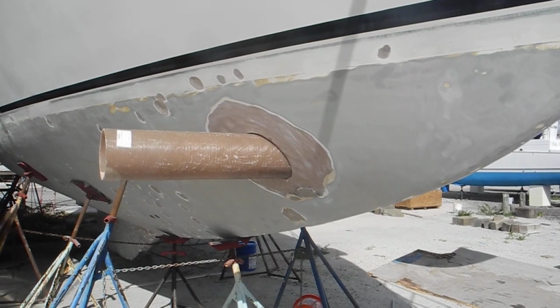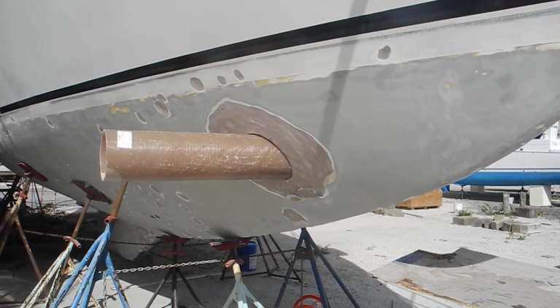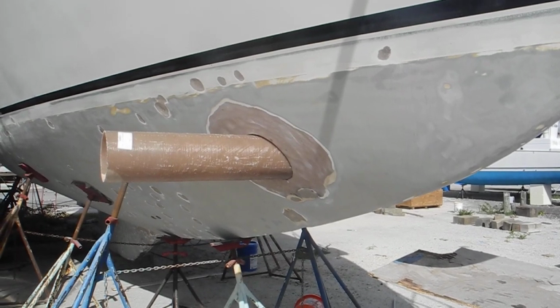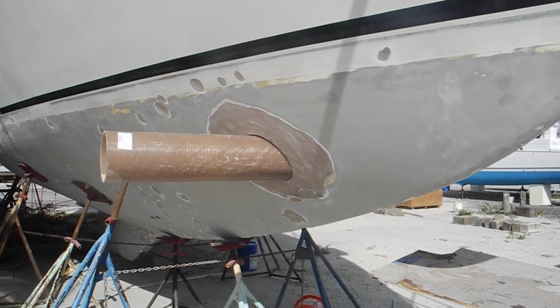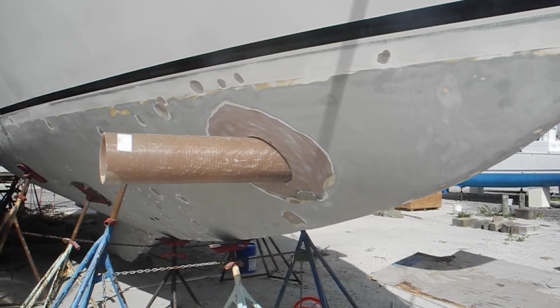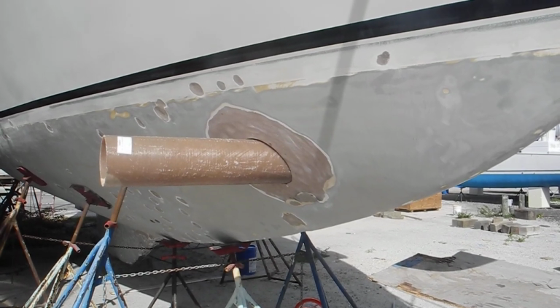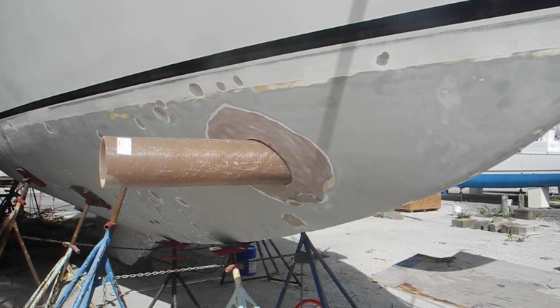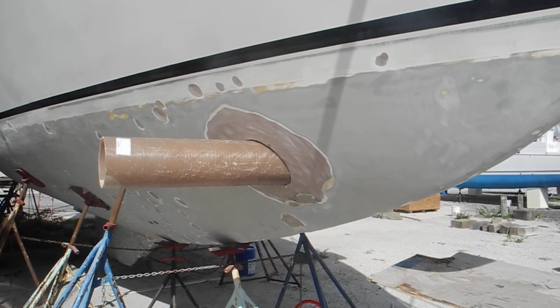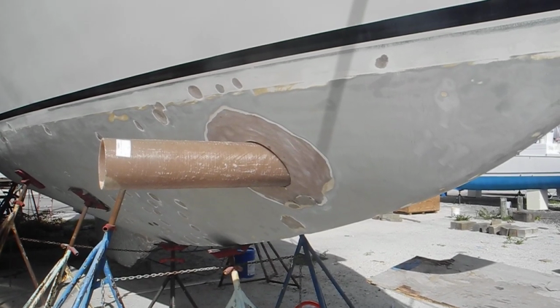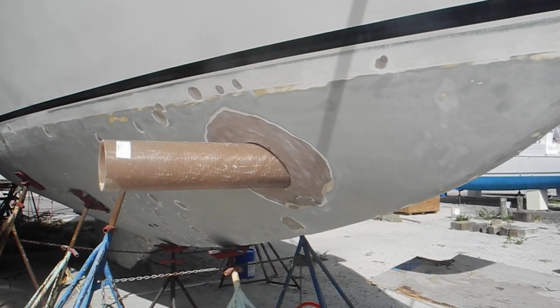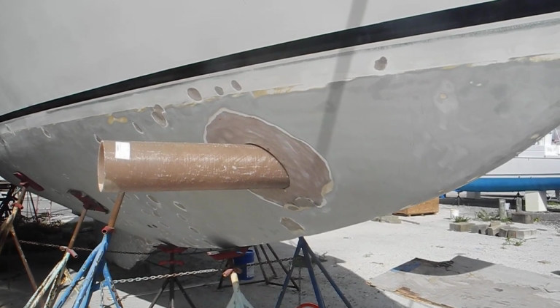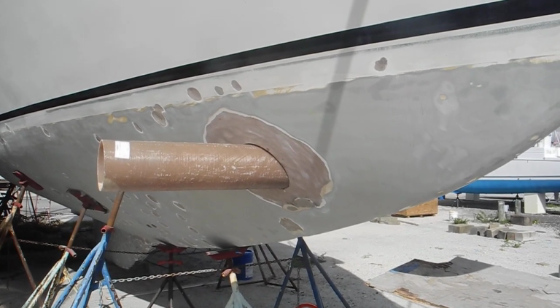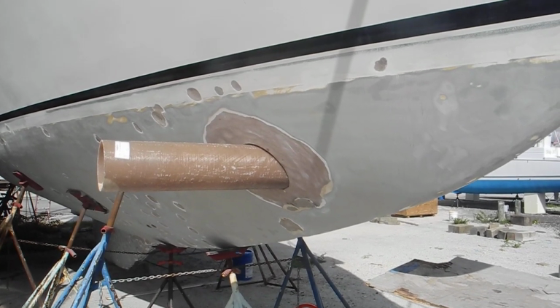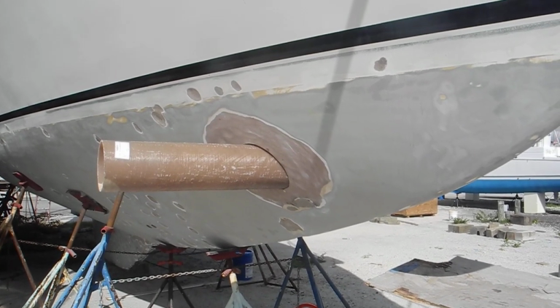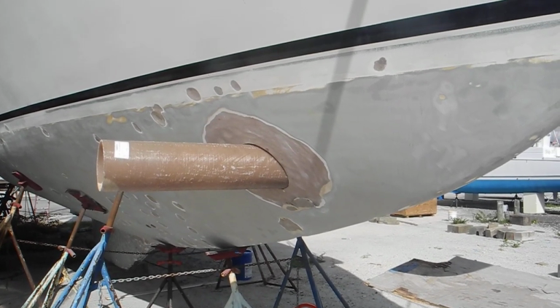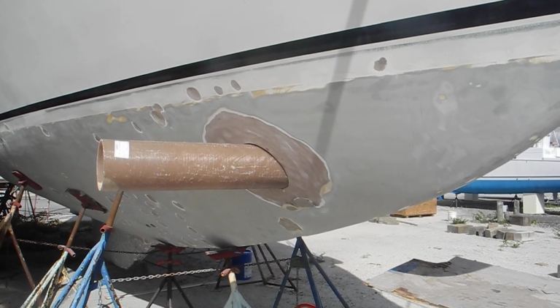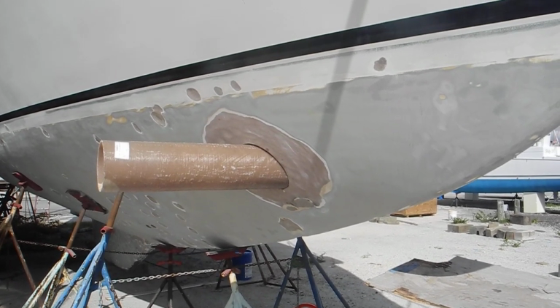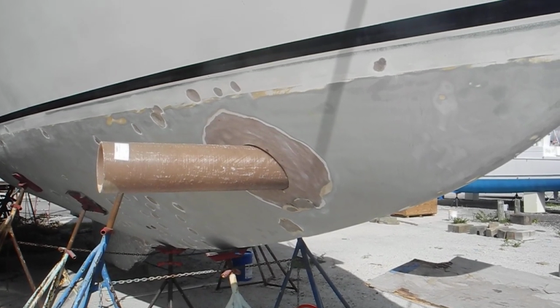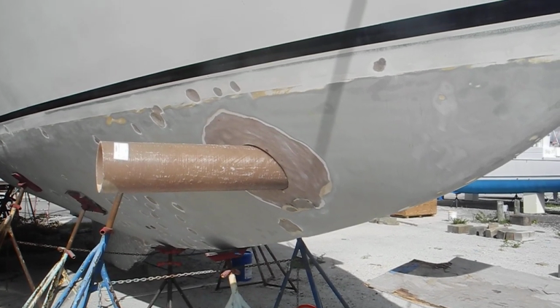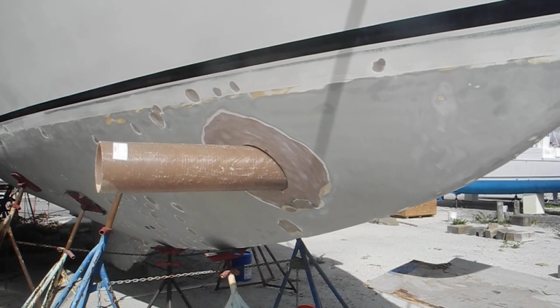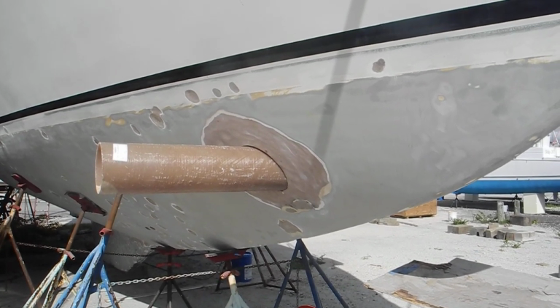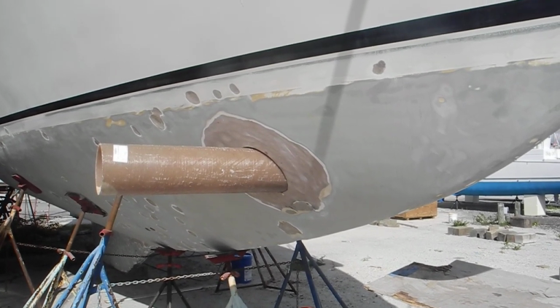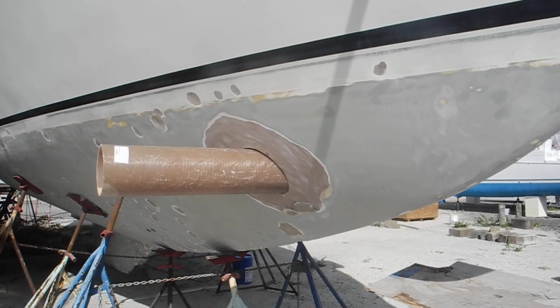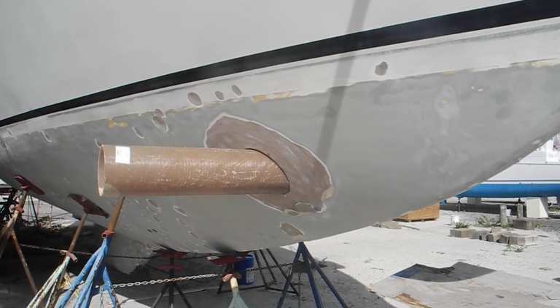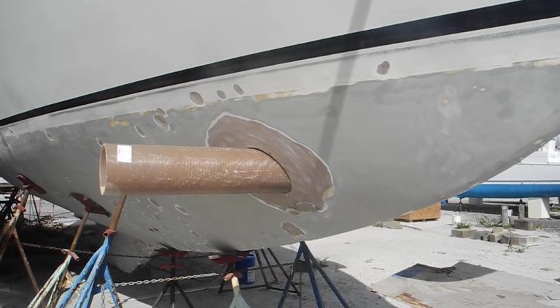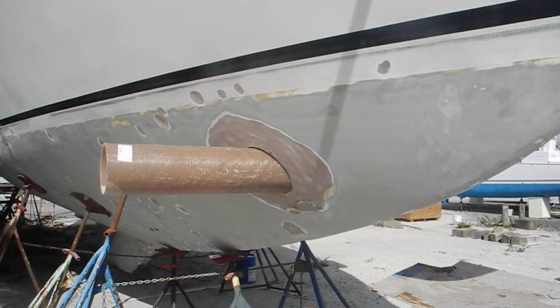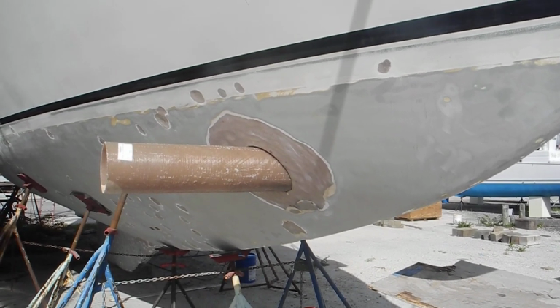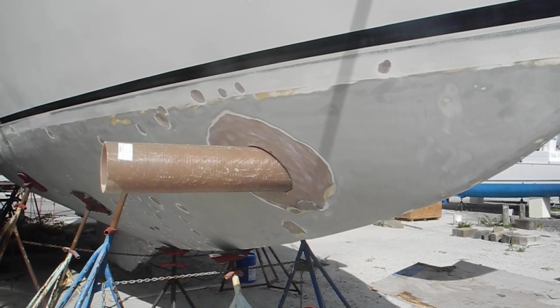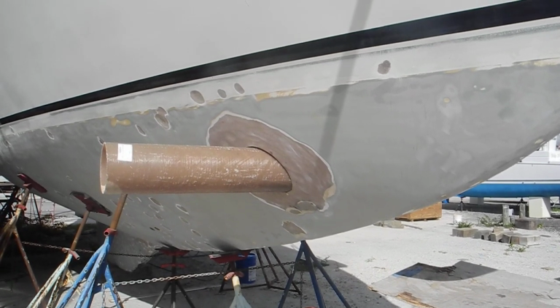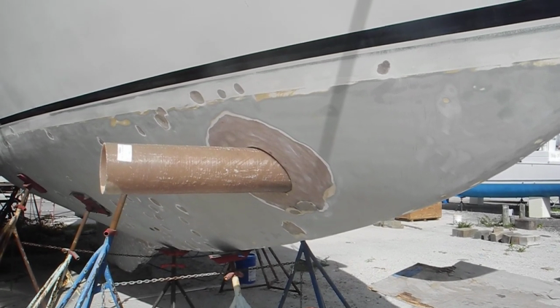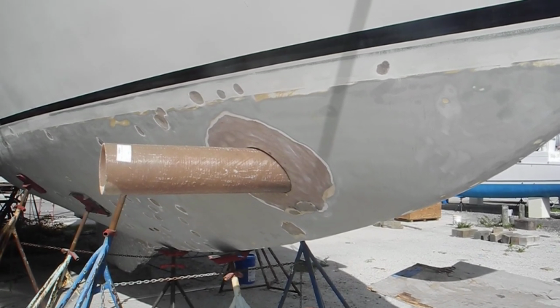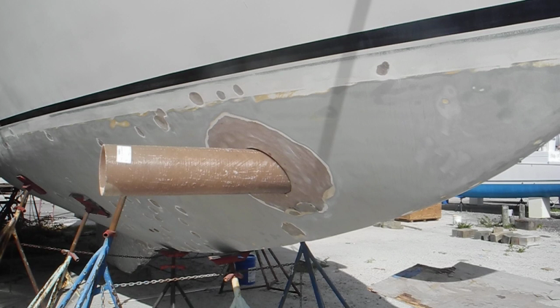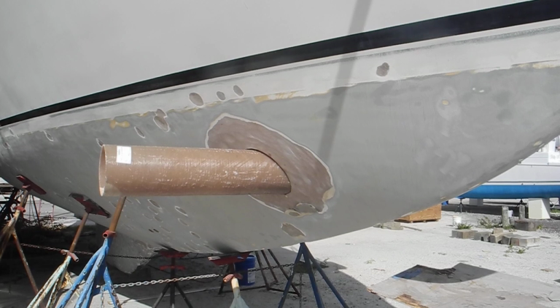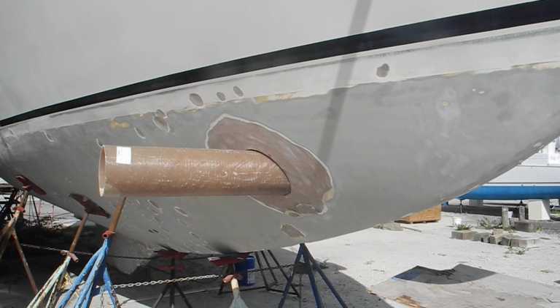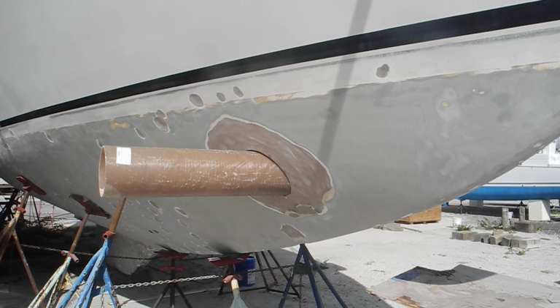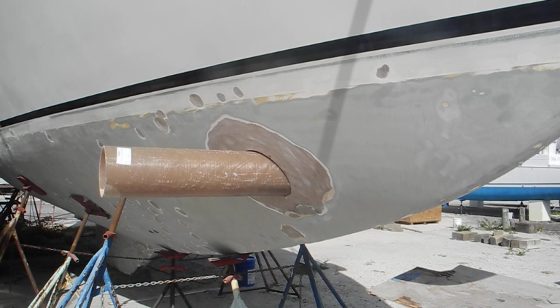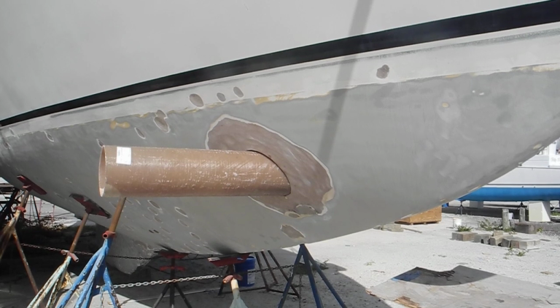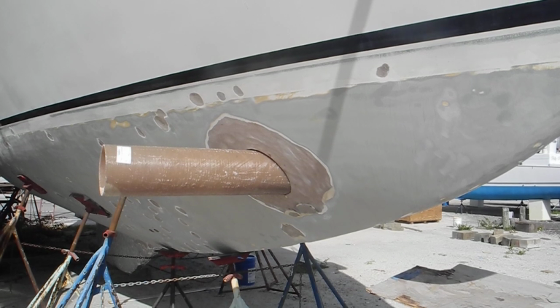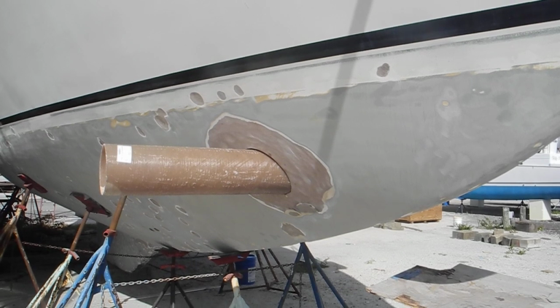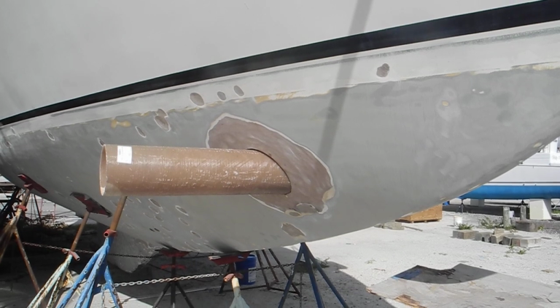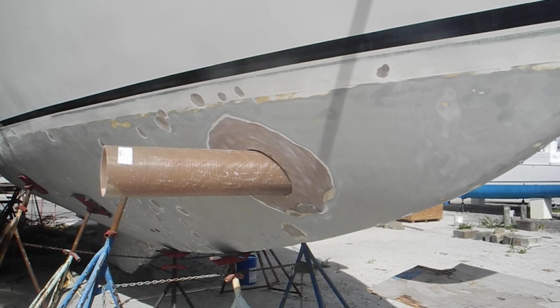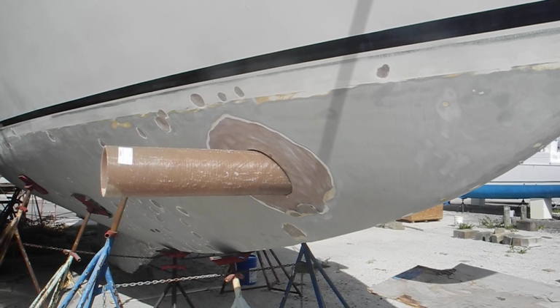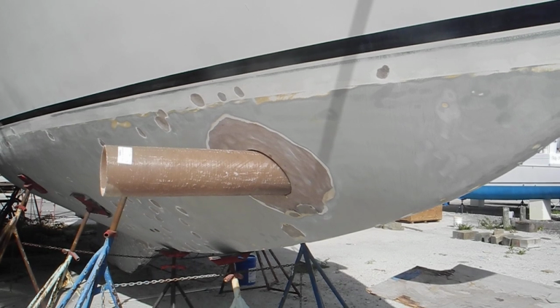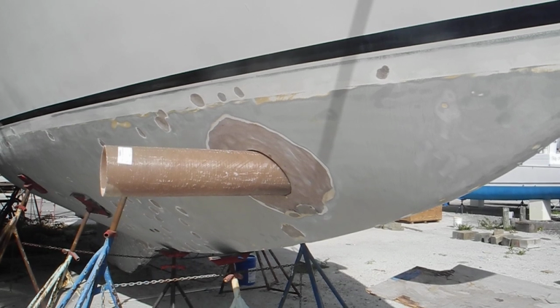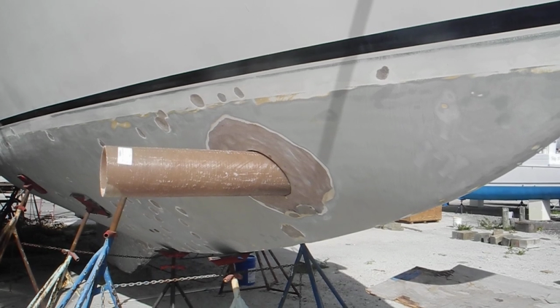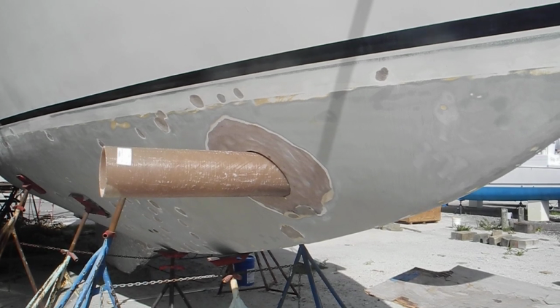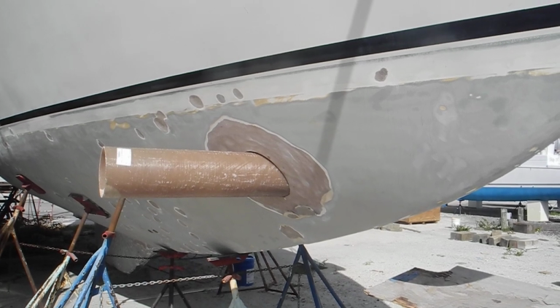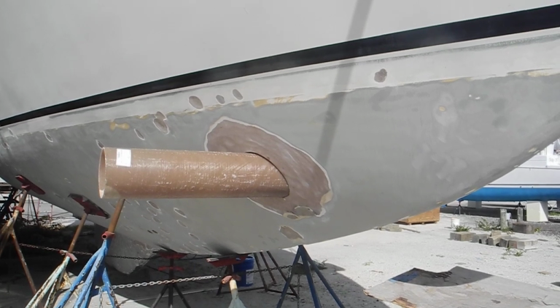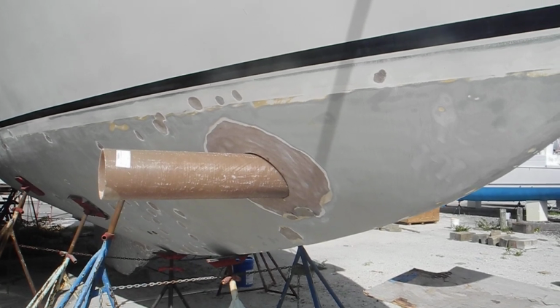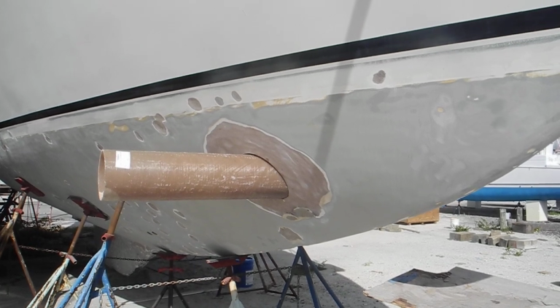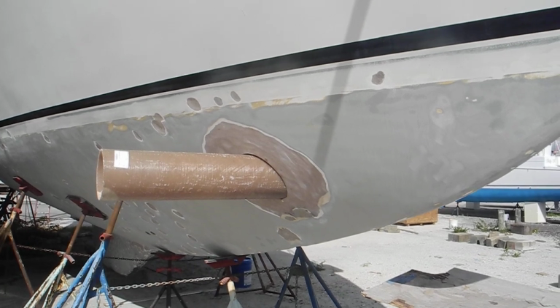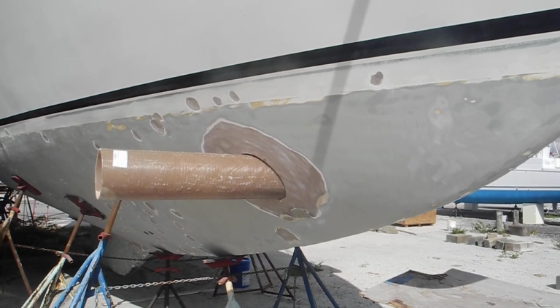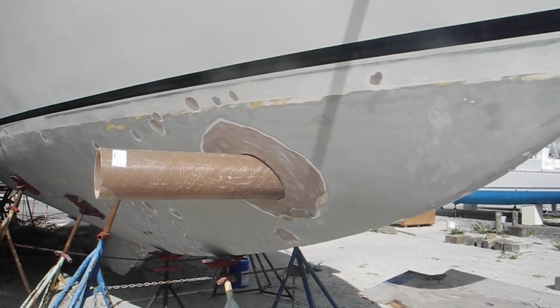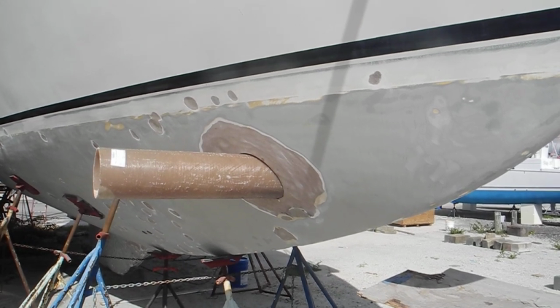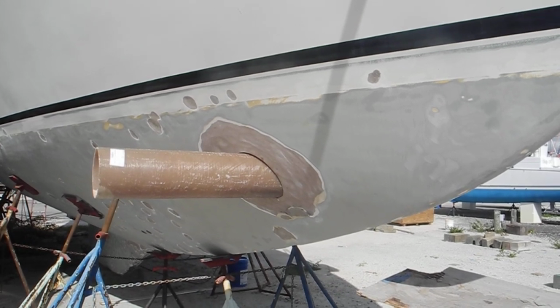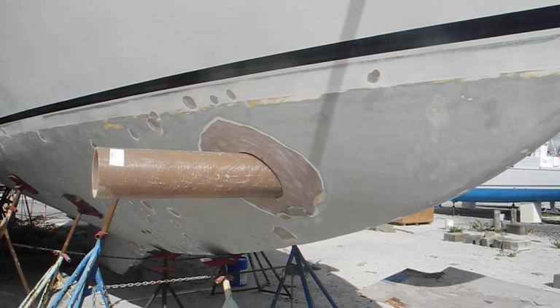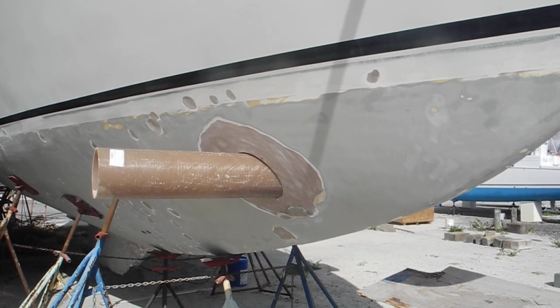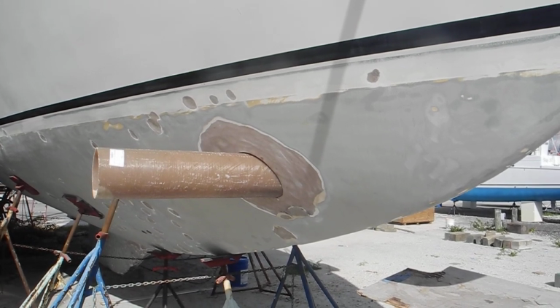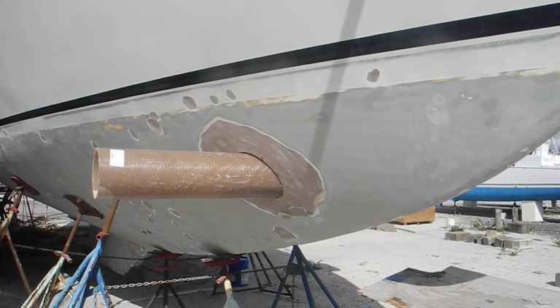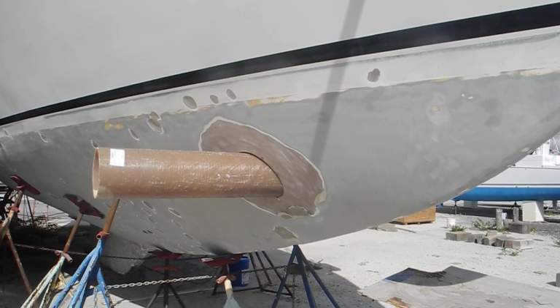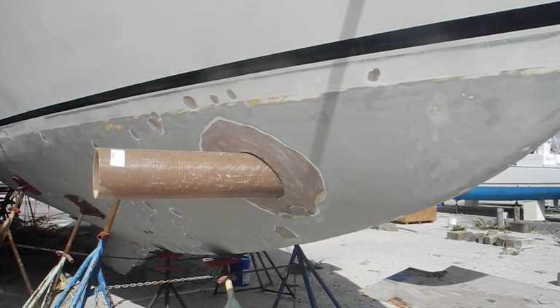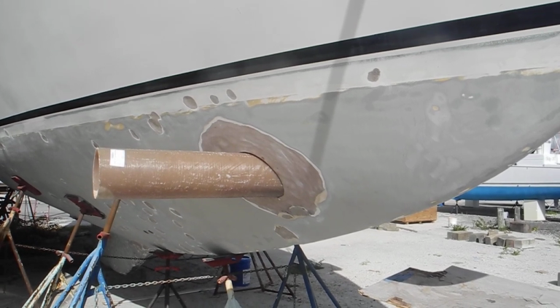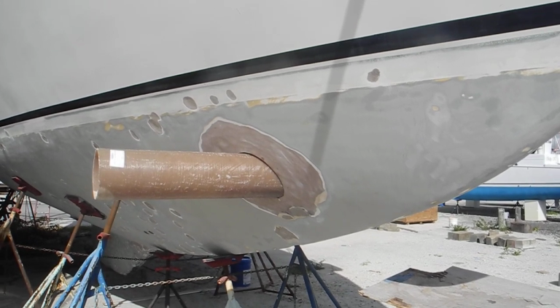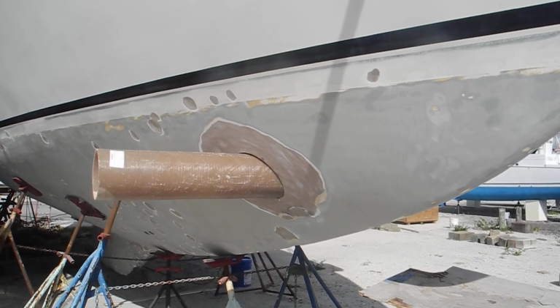I'm in a boatyard in southern Florida, looking at this boat having a bow thruster installed.